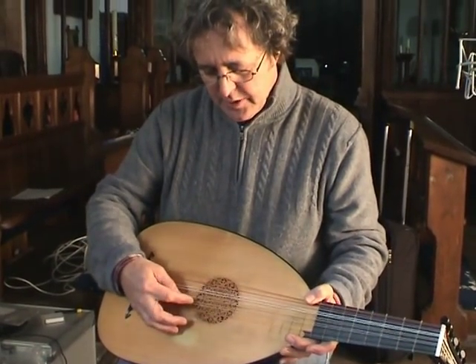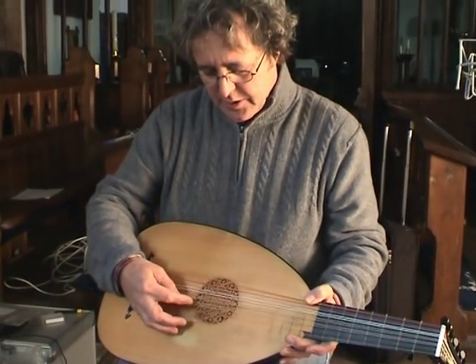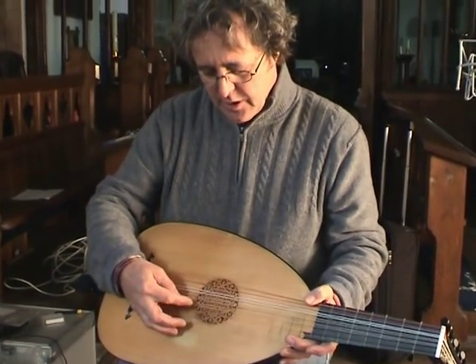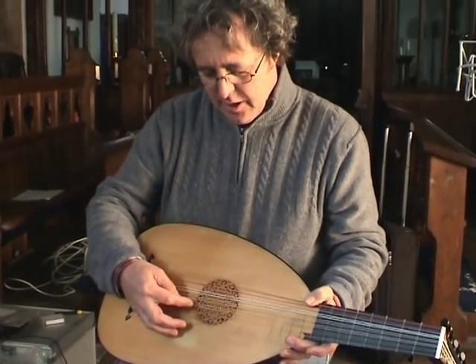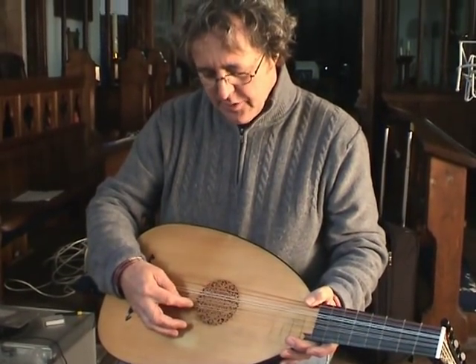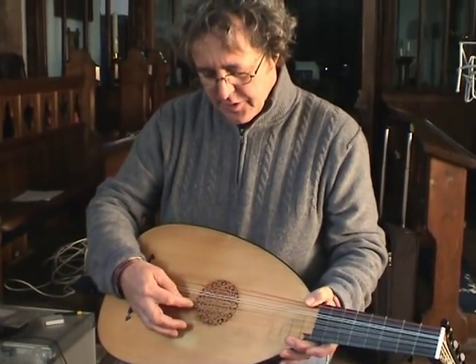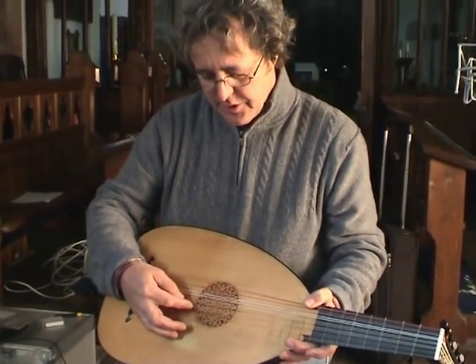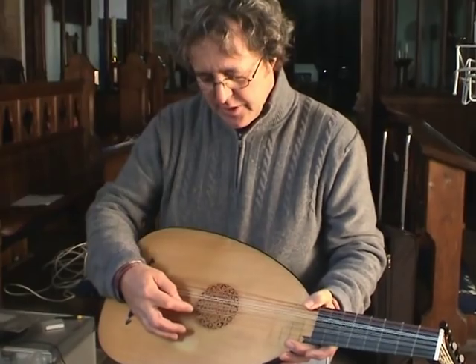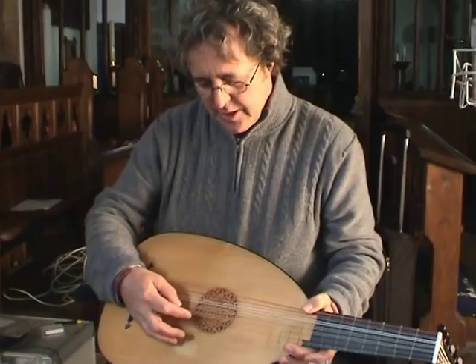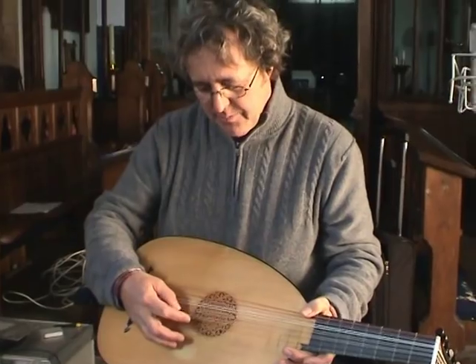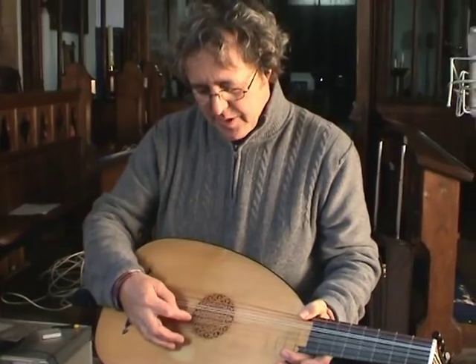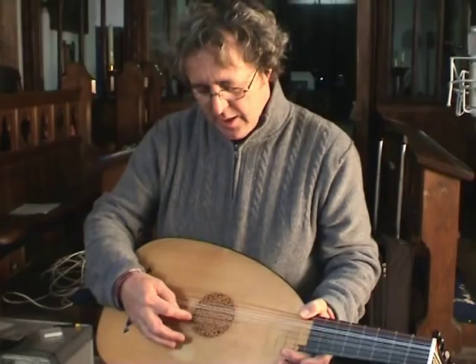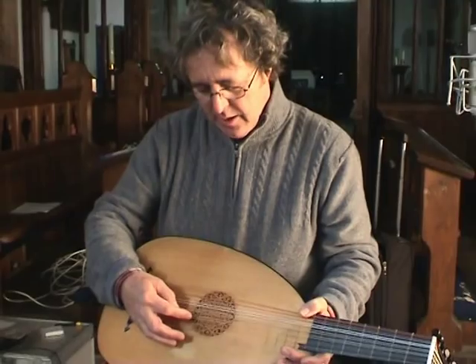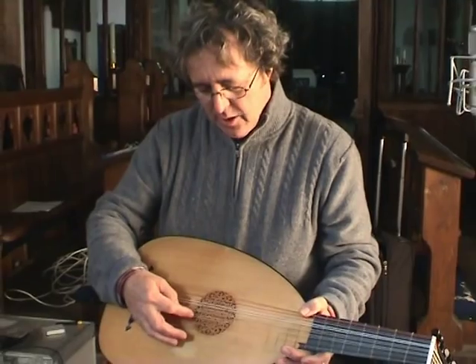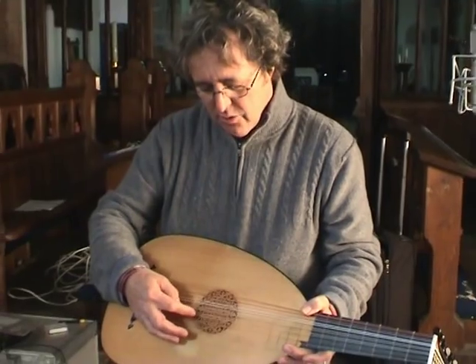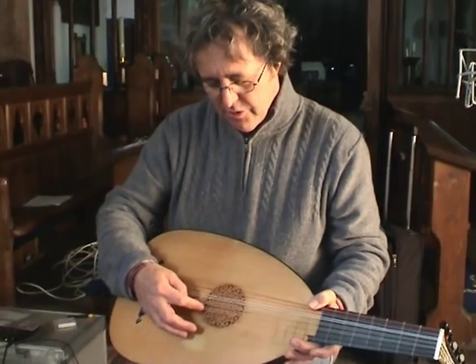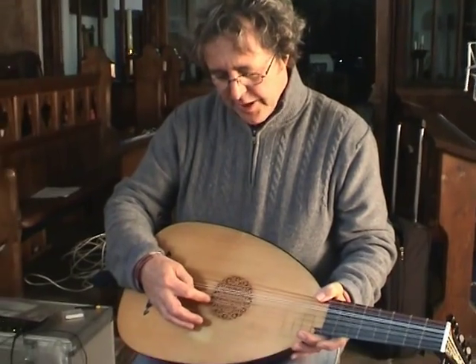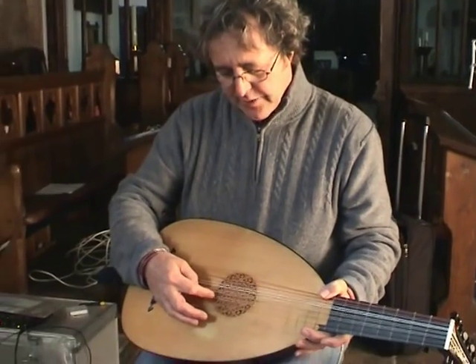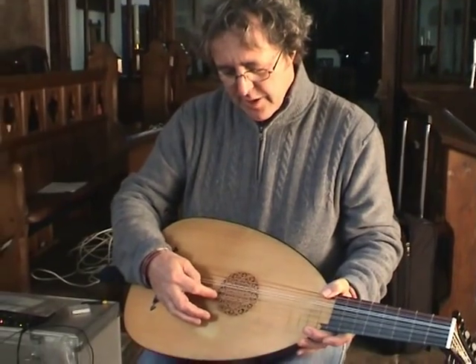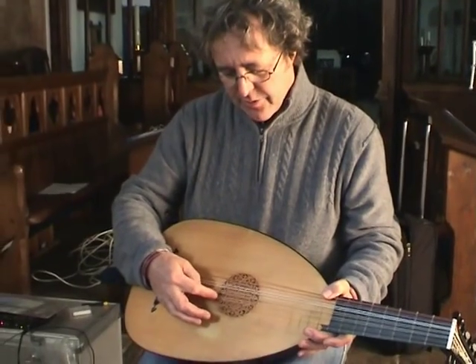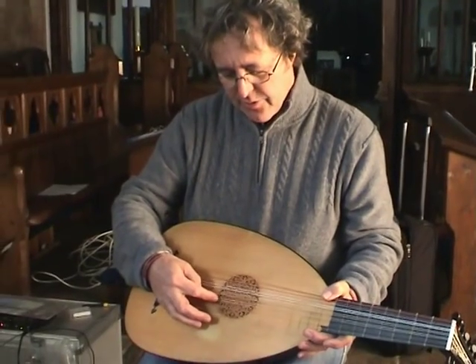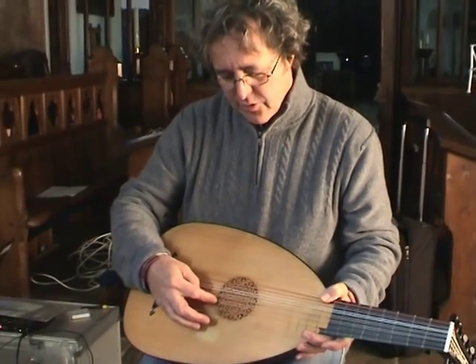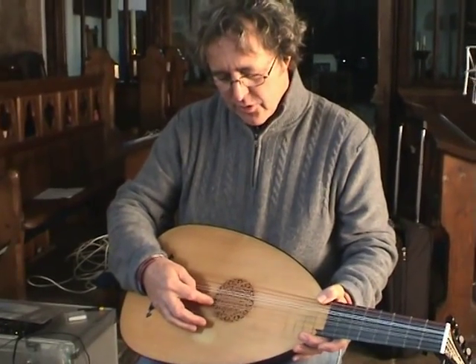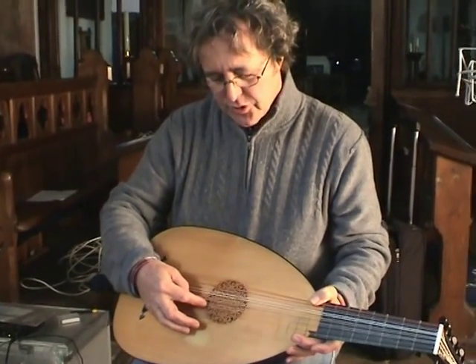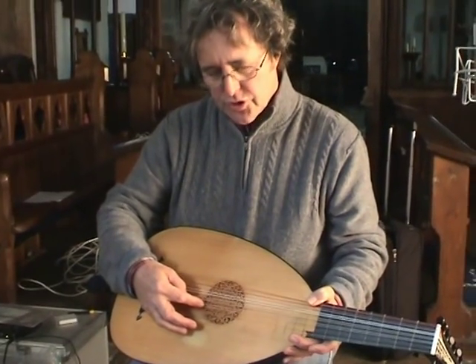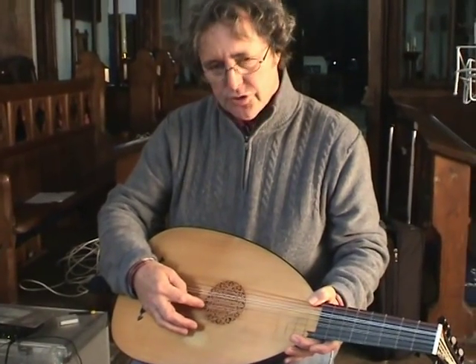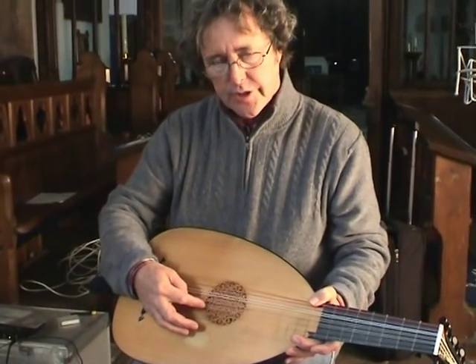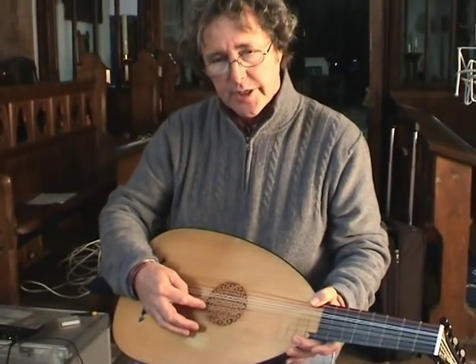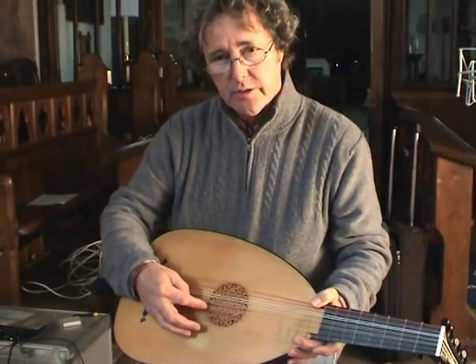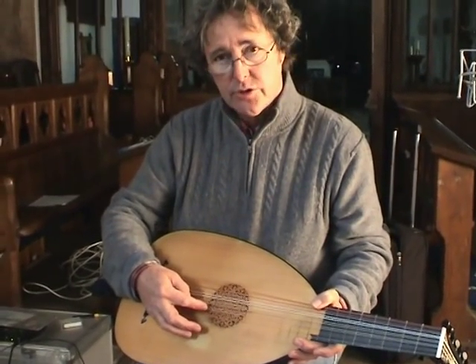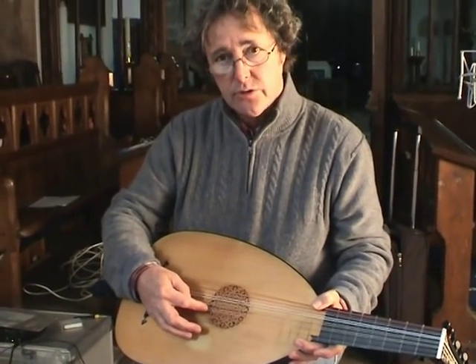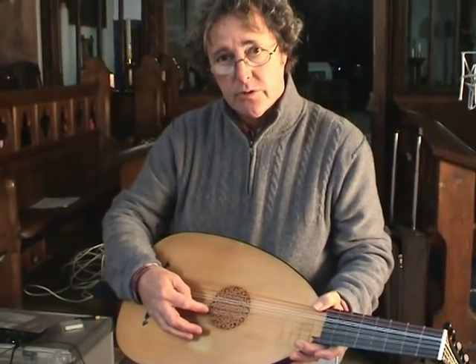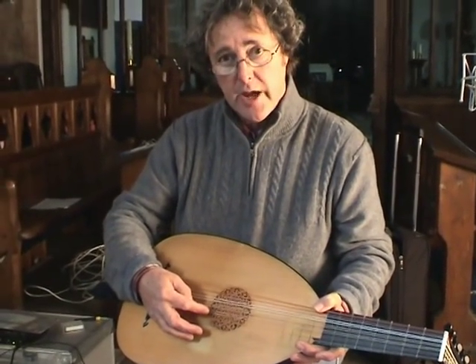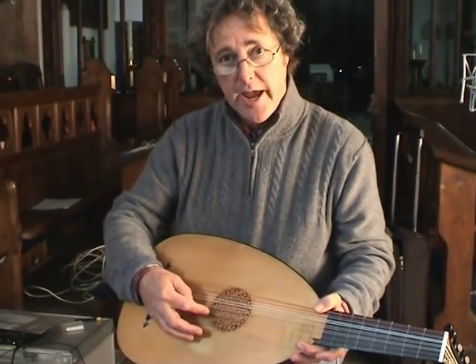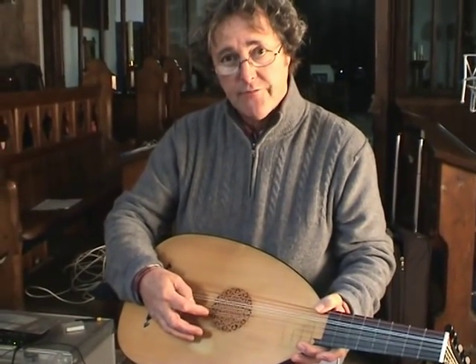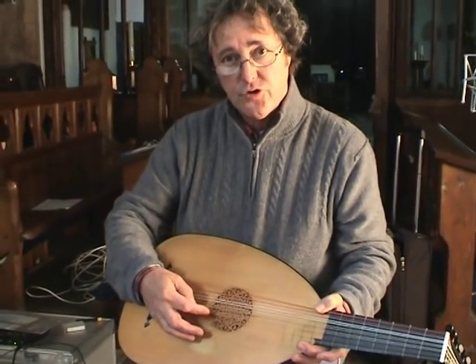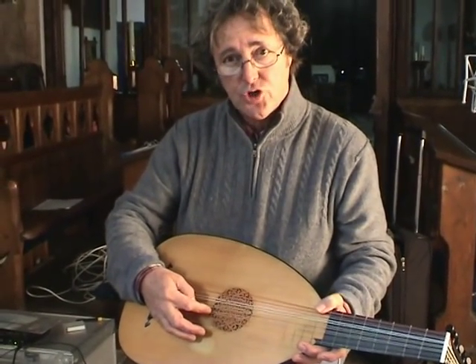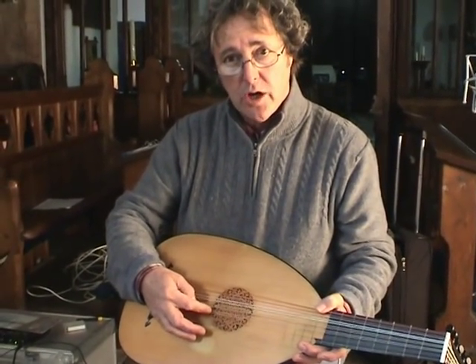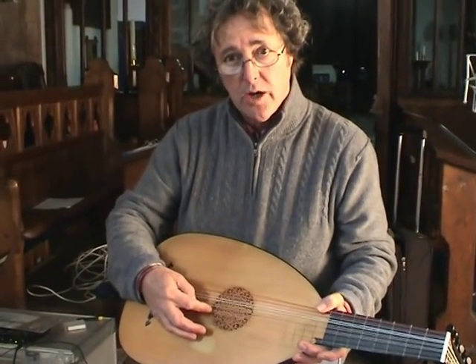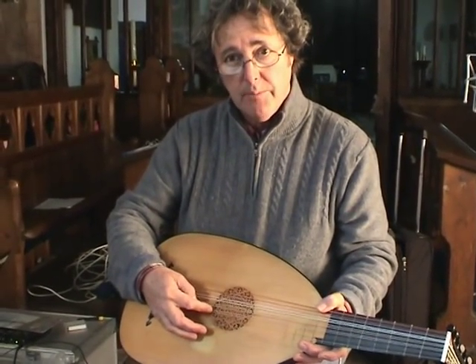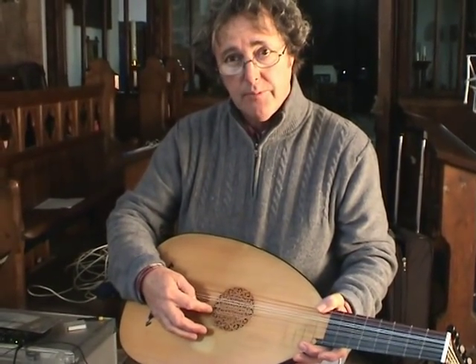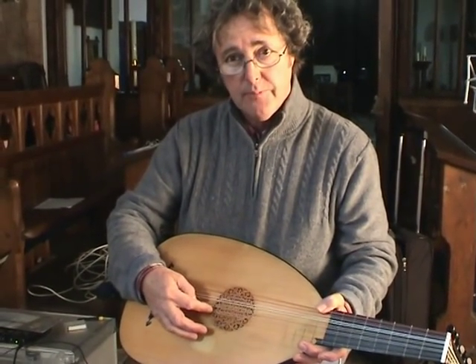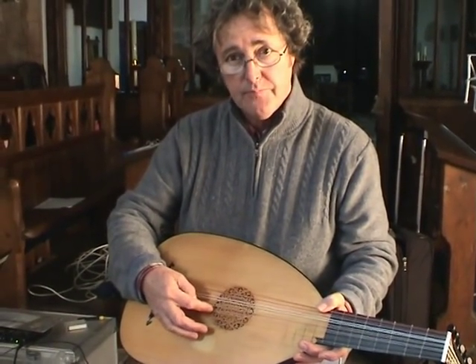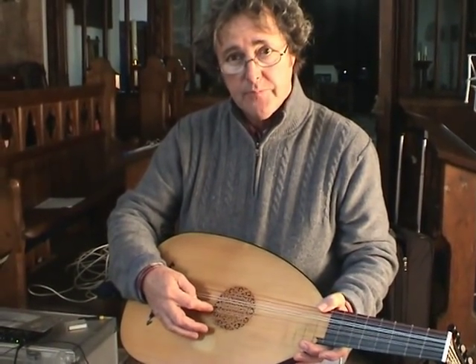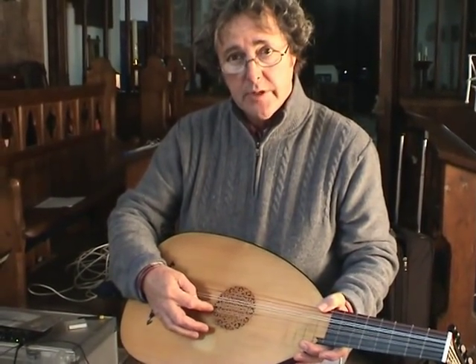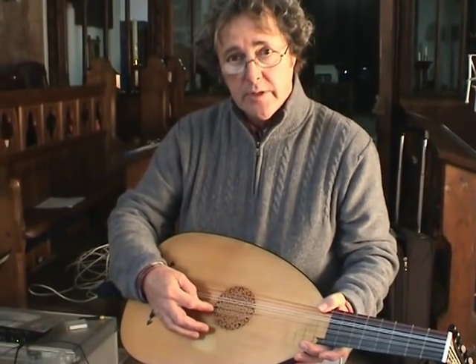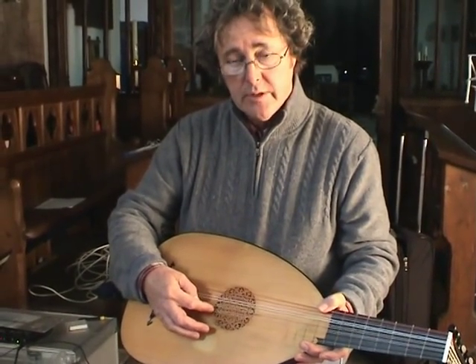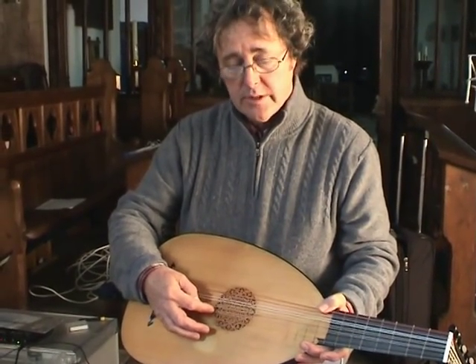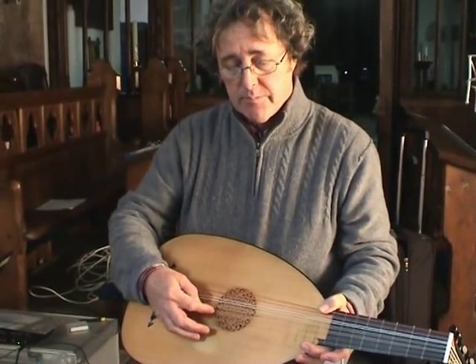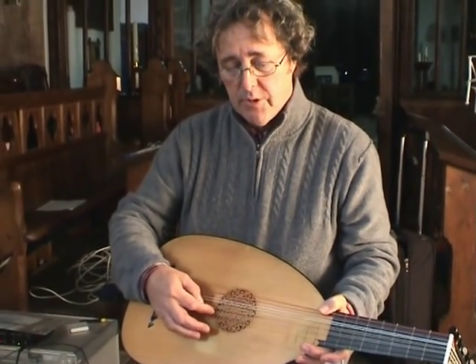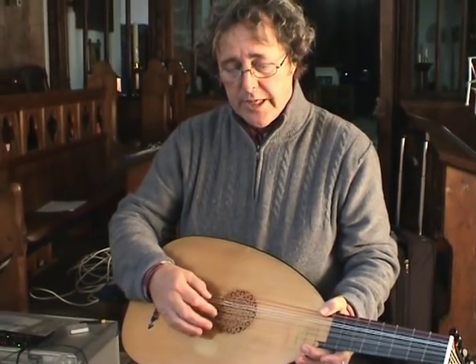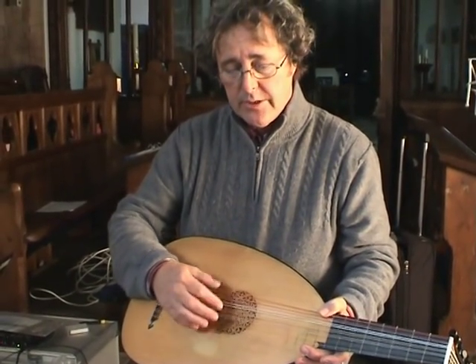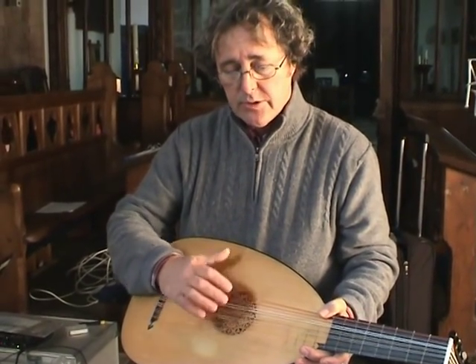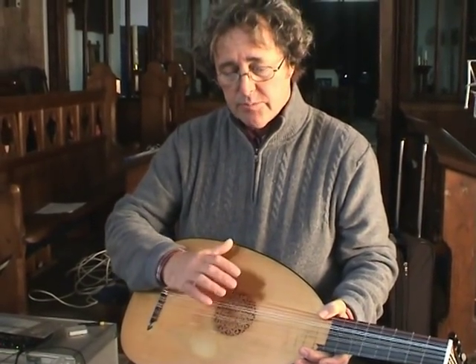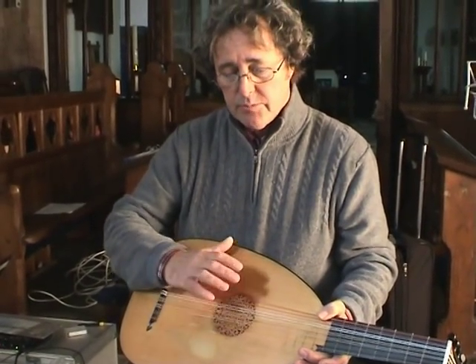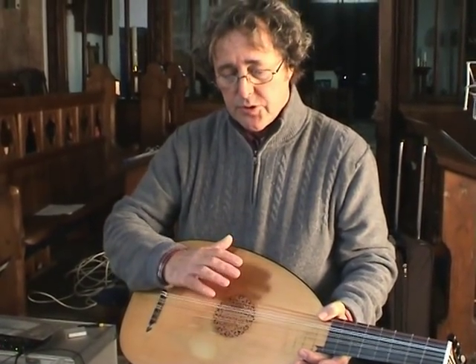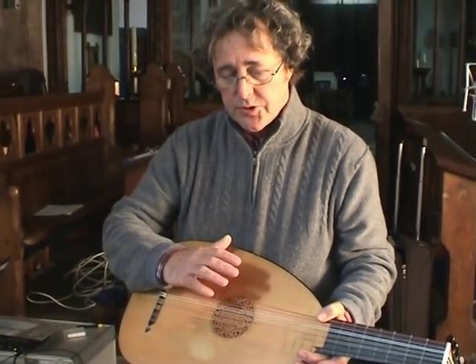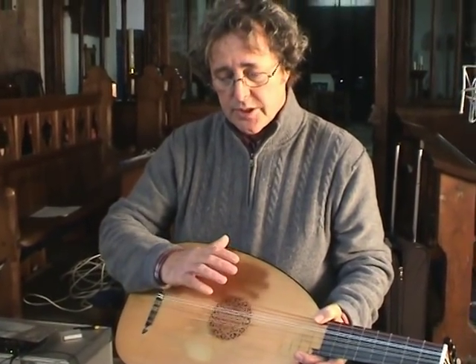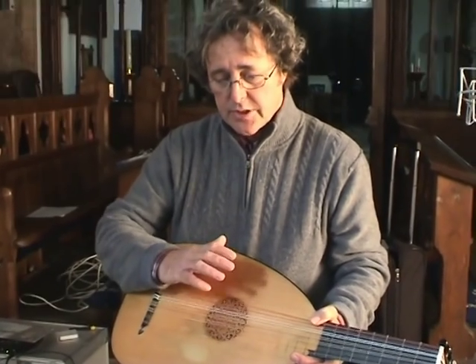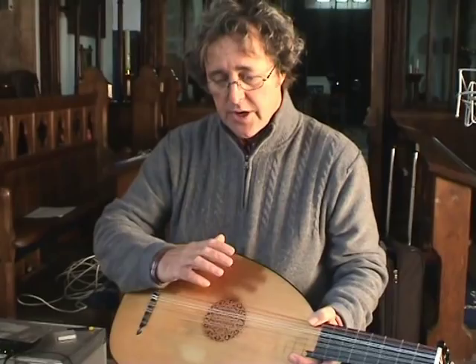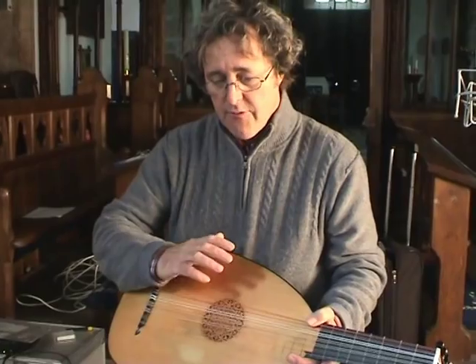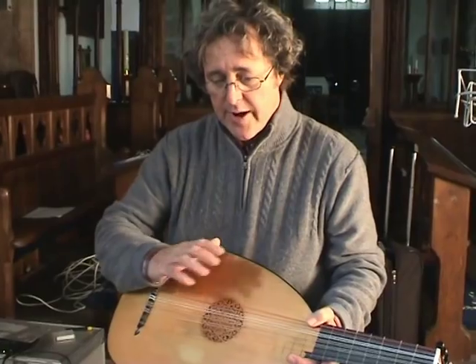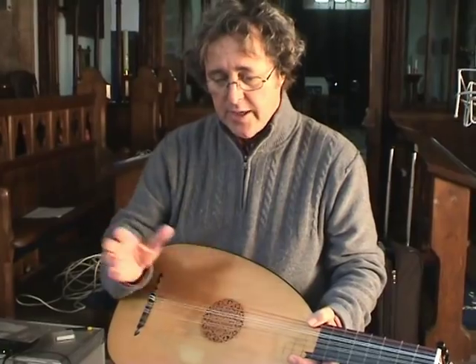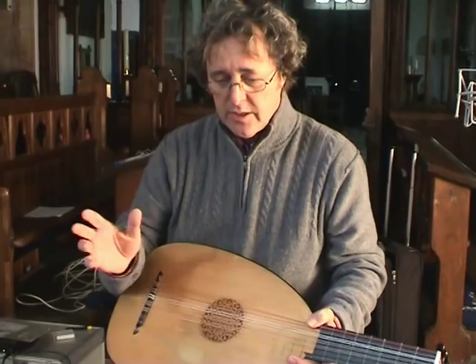Guitarists, then, by lowering their third string to F-sharp, can play this music directly.